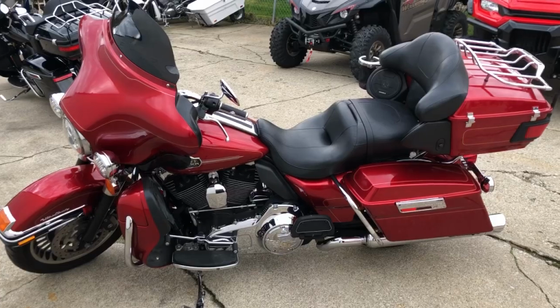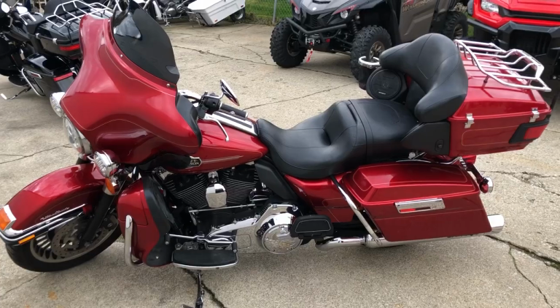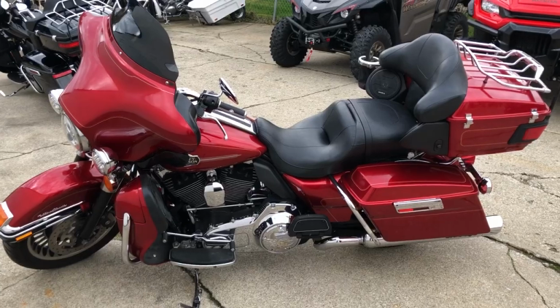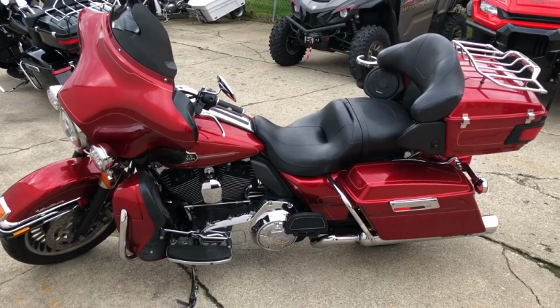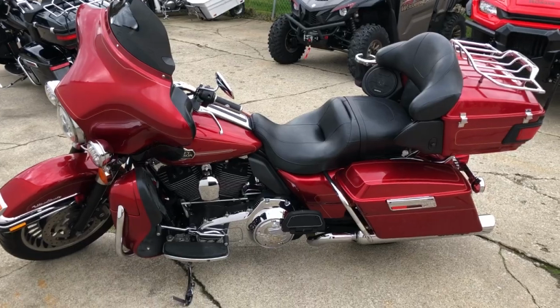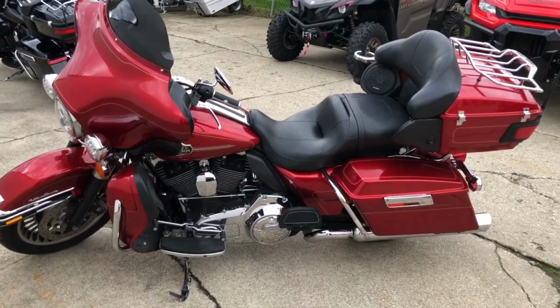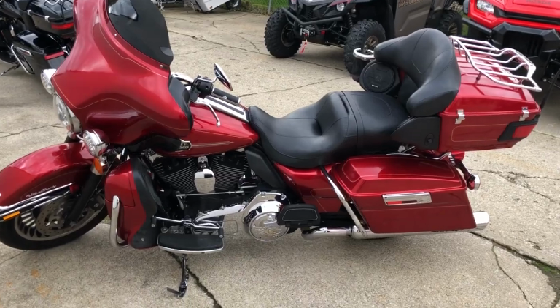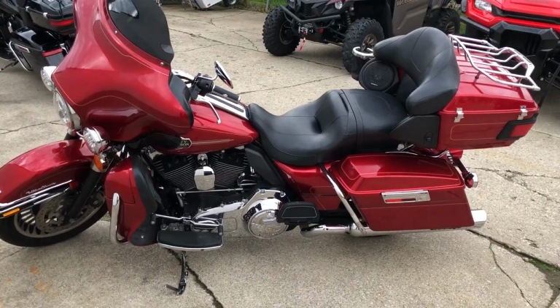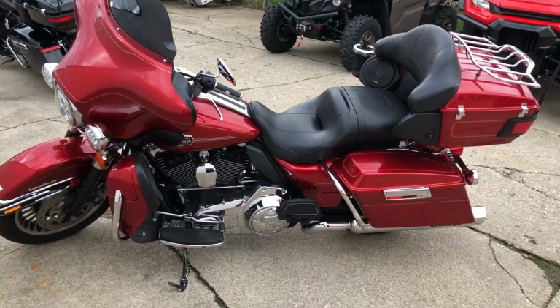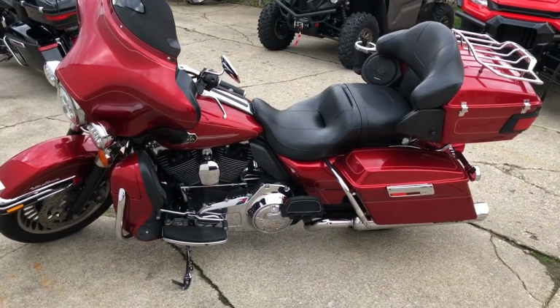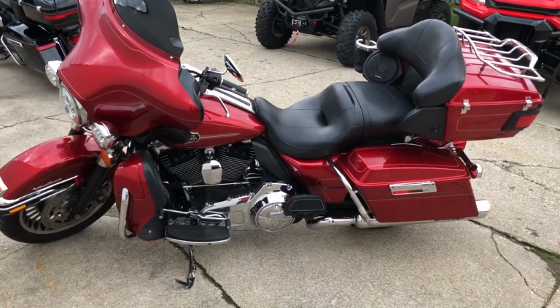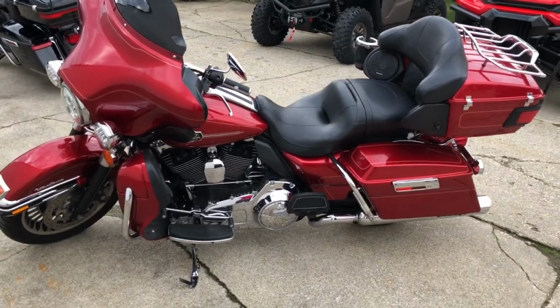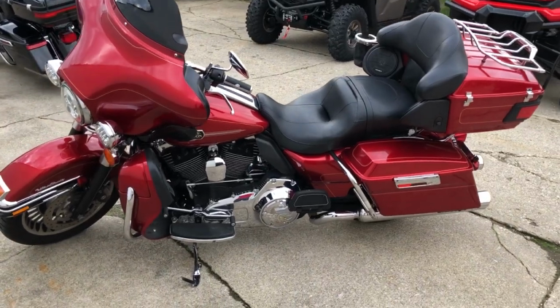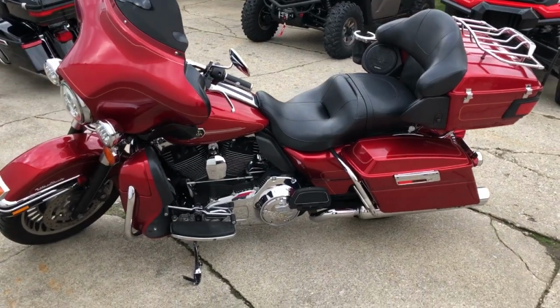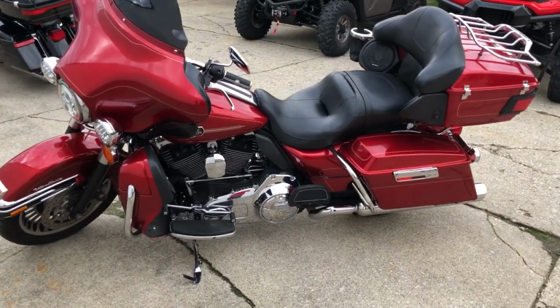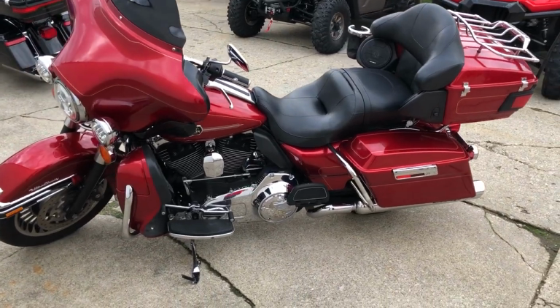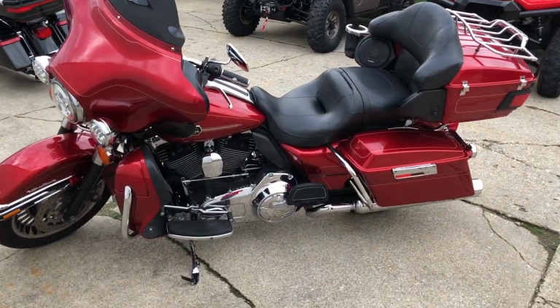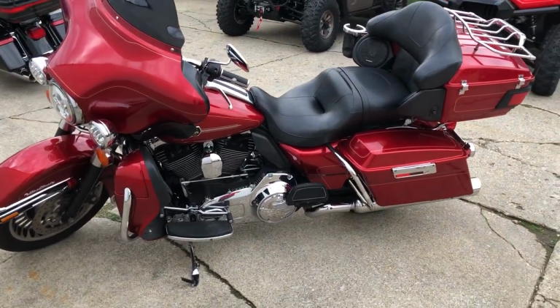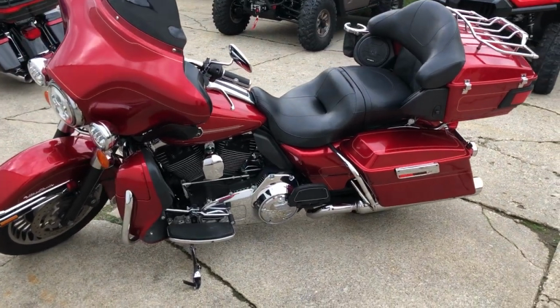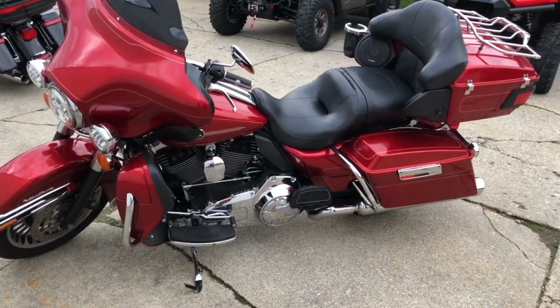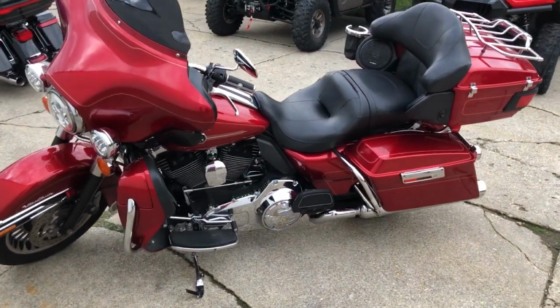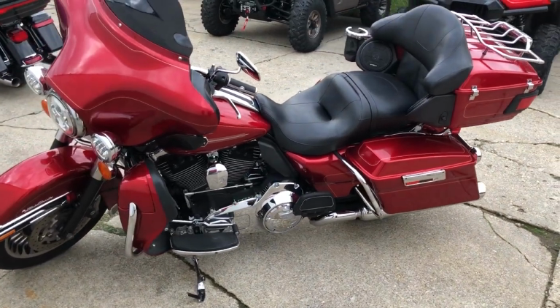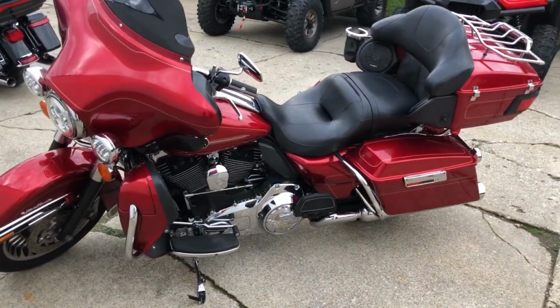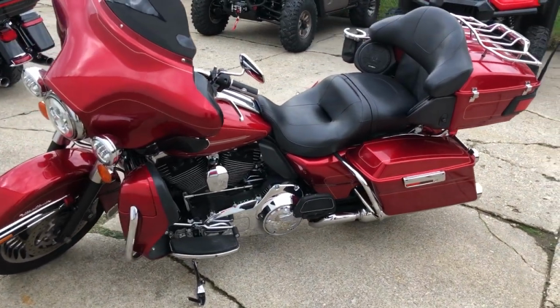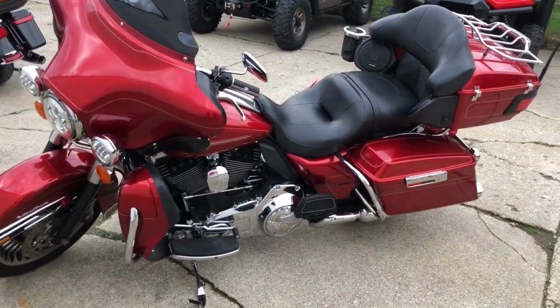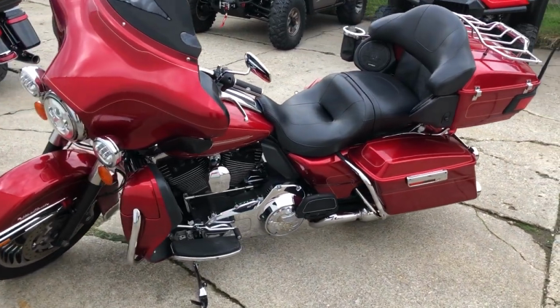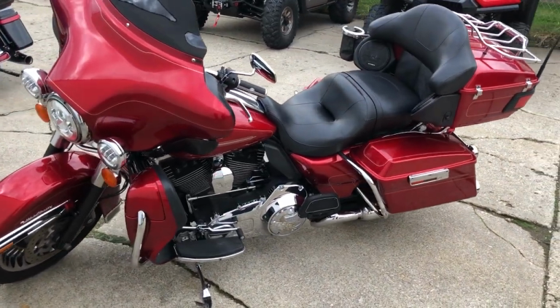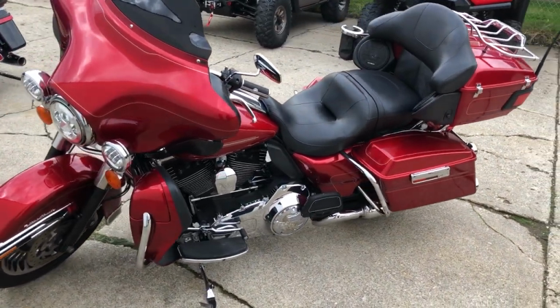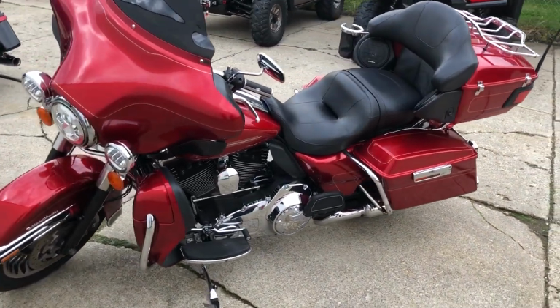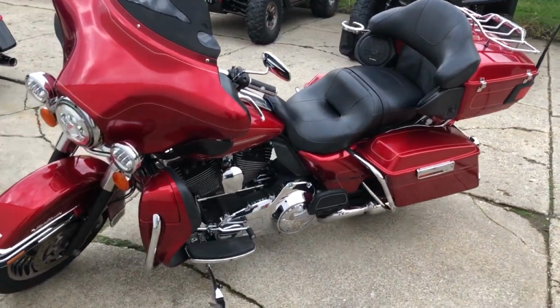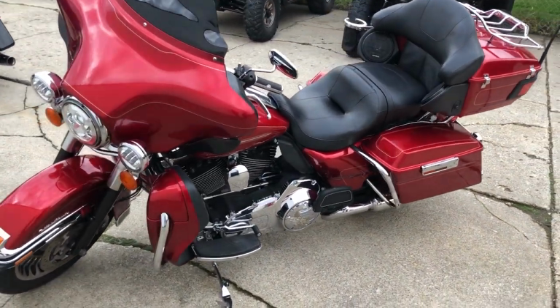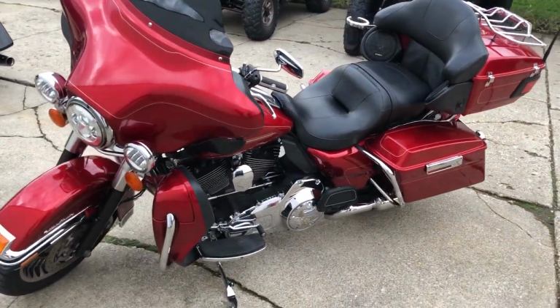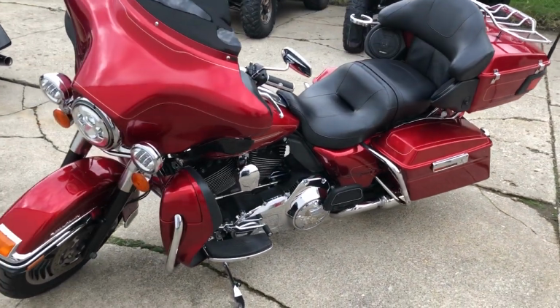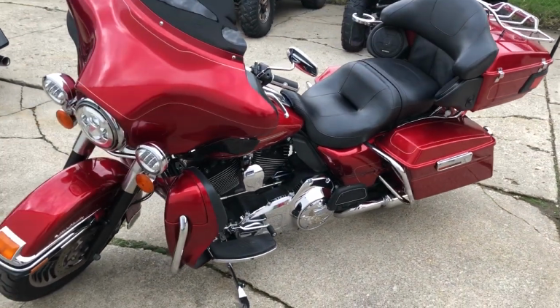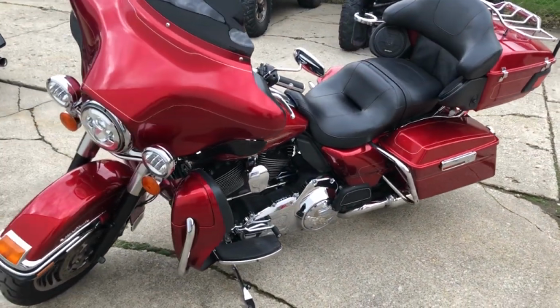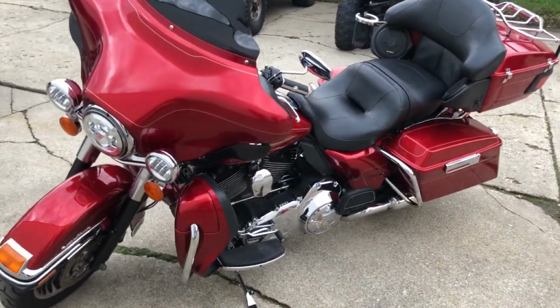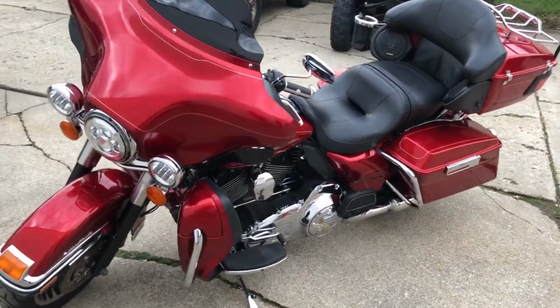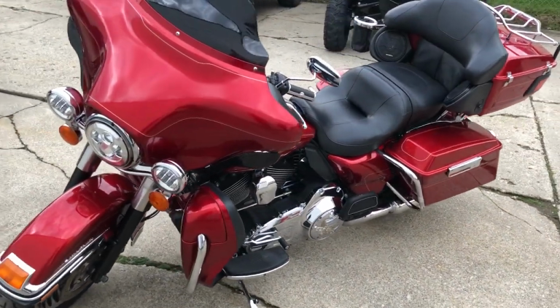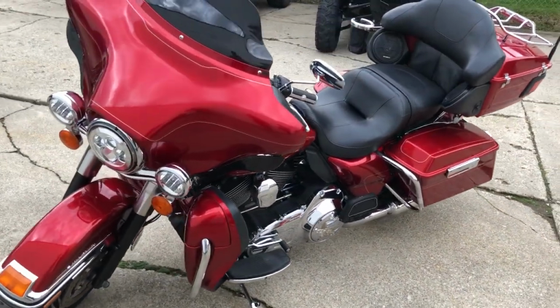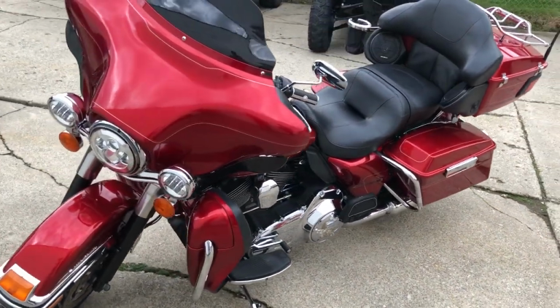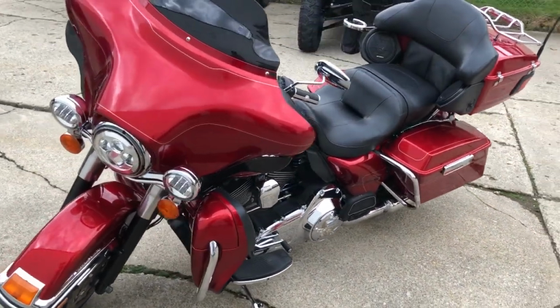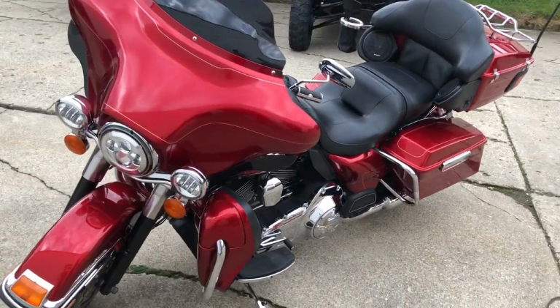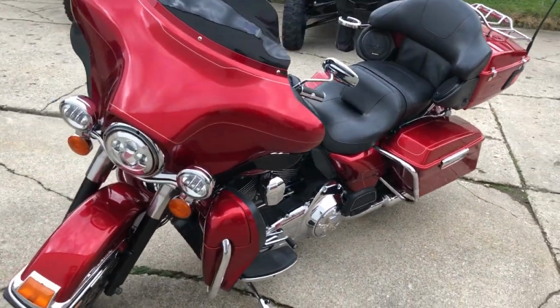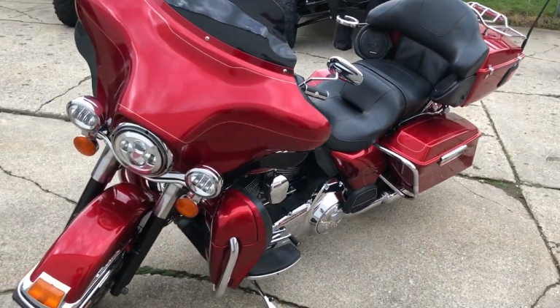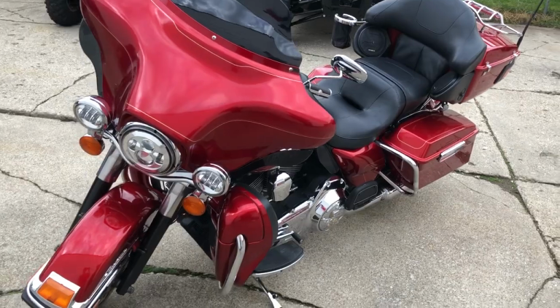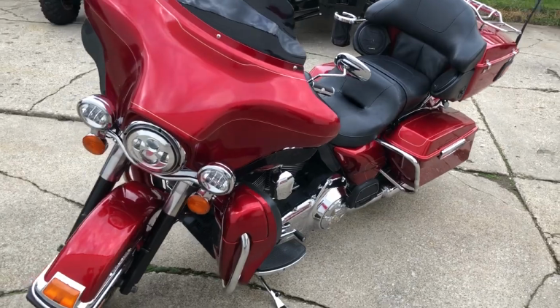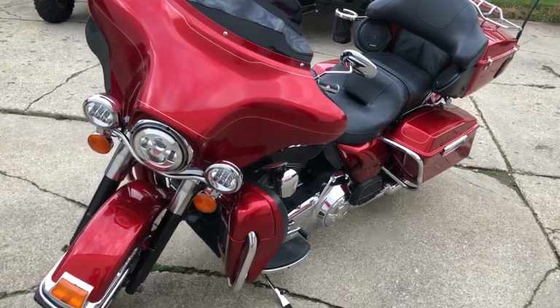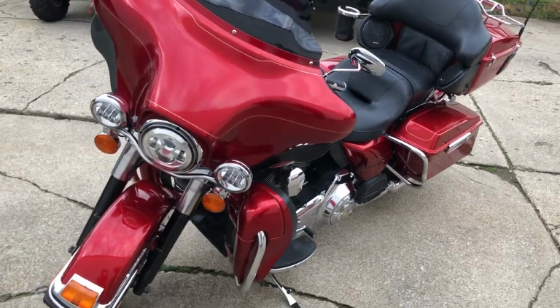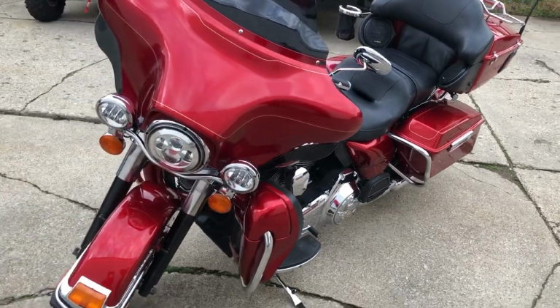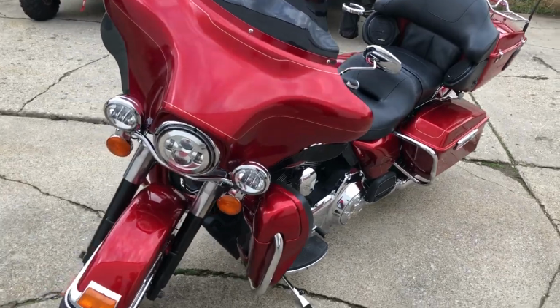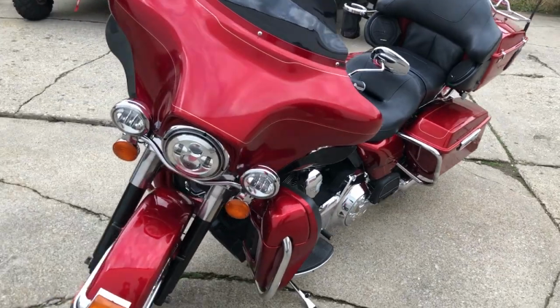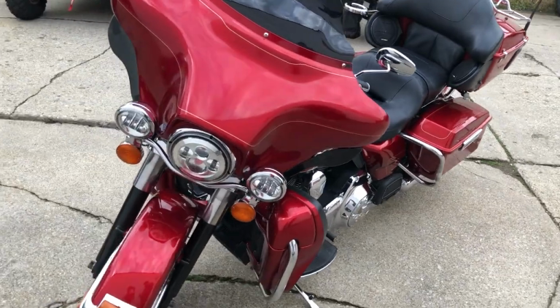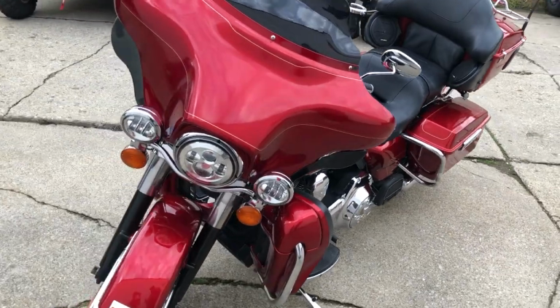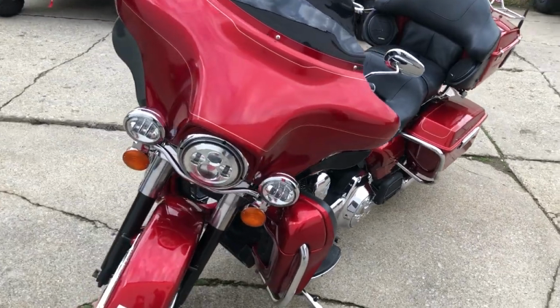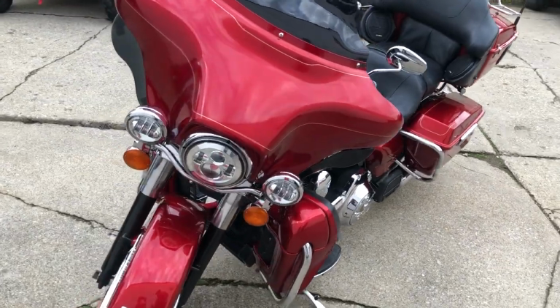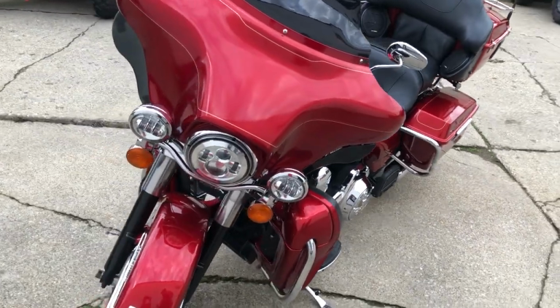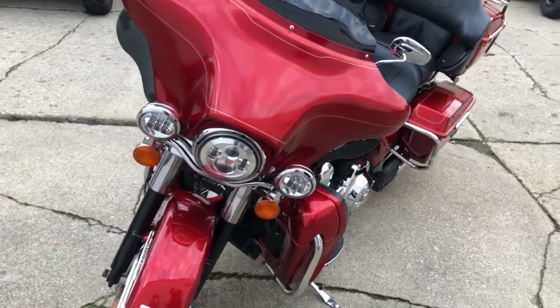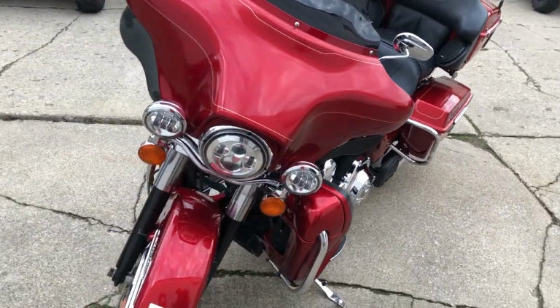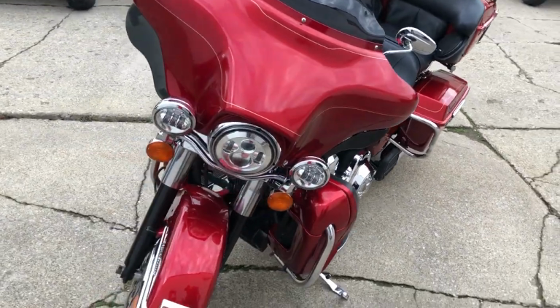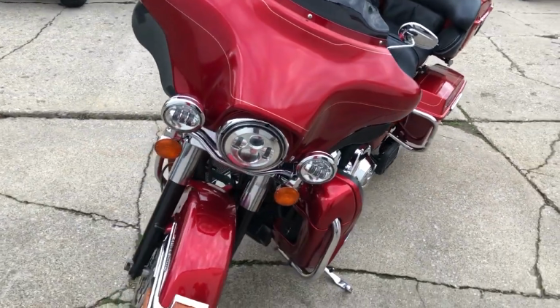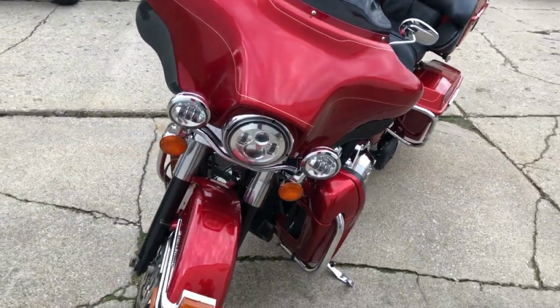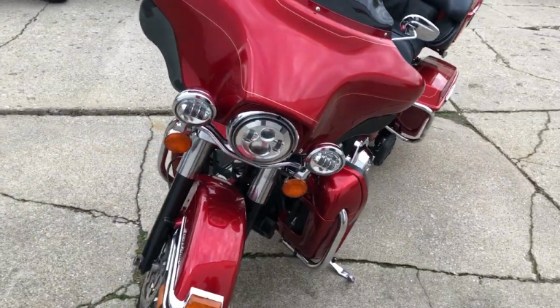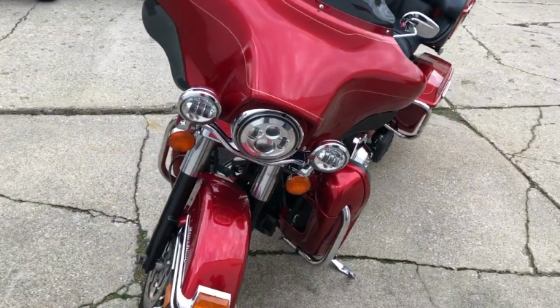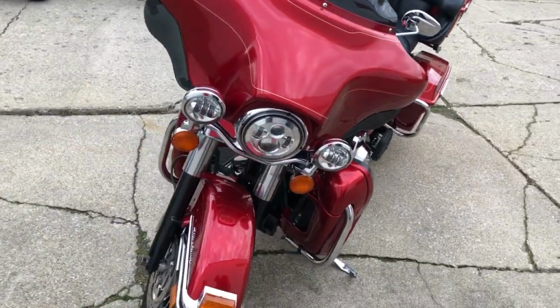Hey guys, ApprovalPowerSports.com here doing some videos on some stuff we just got into the showroom. We got some beautiful weather here, 70 degrees this week.